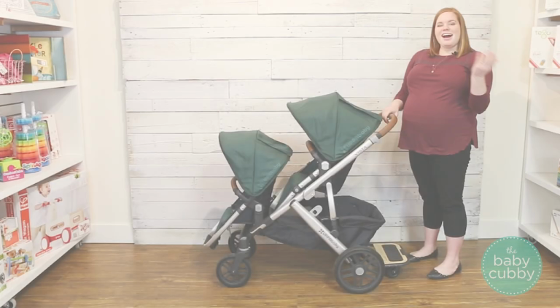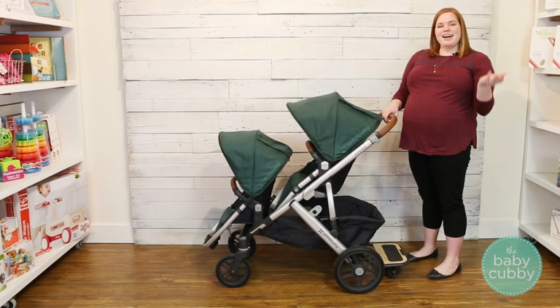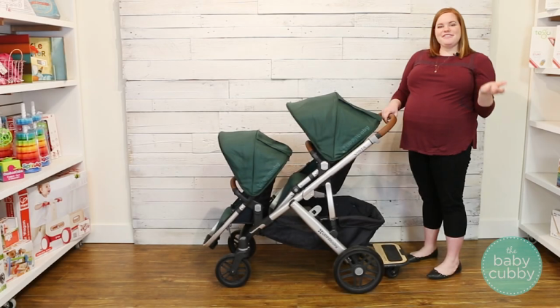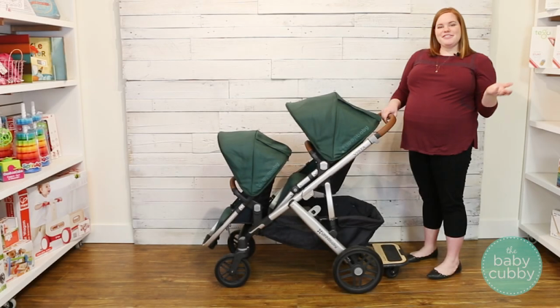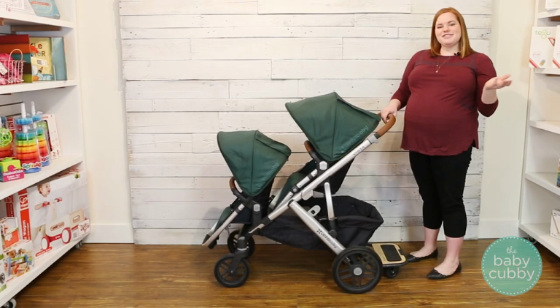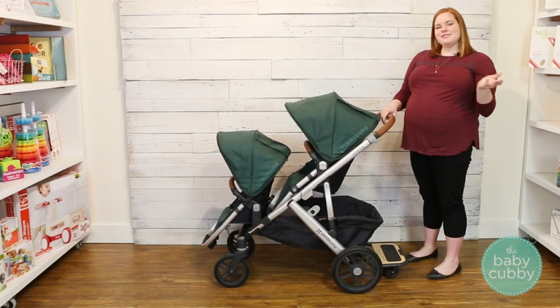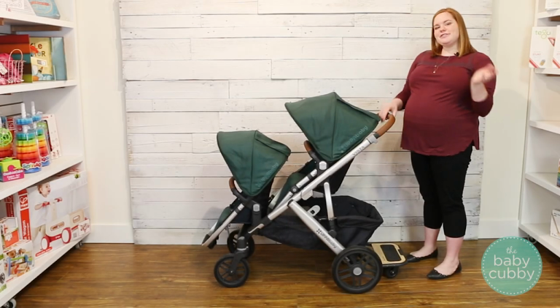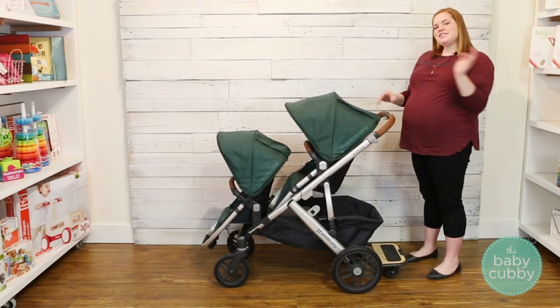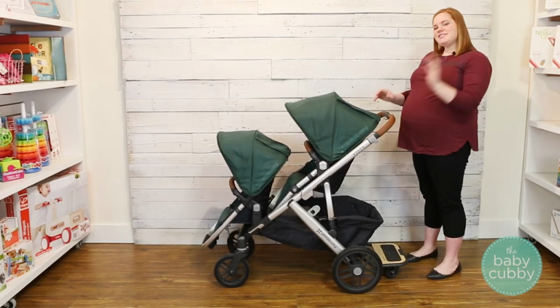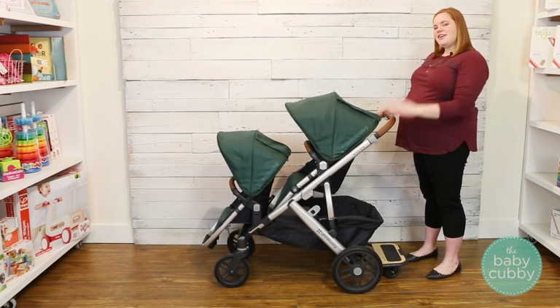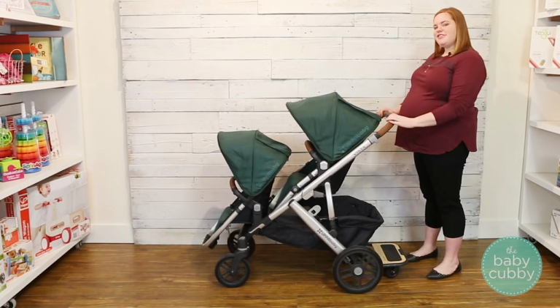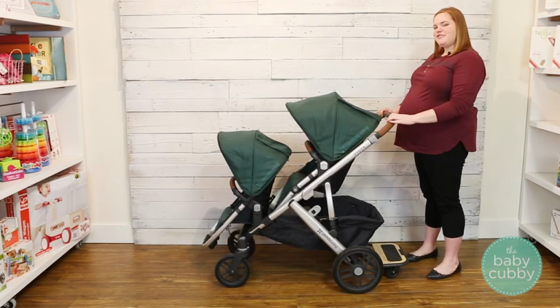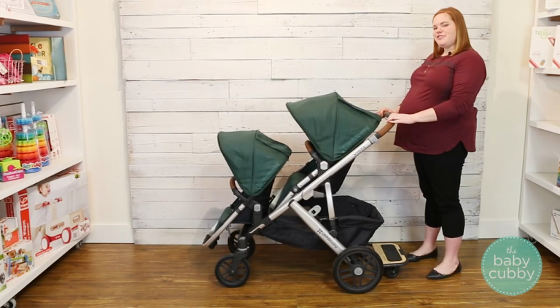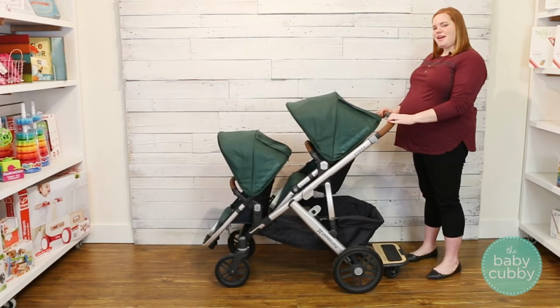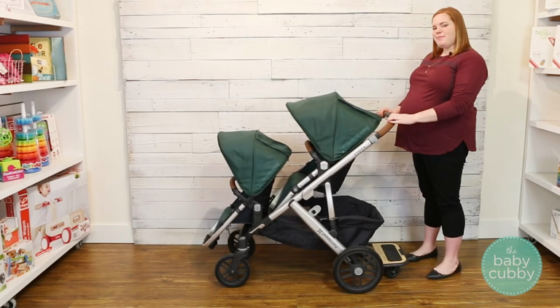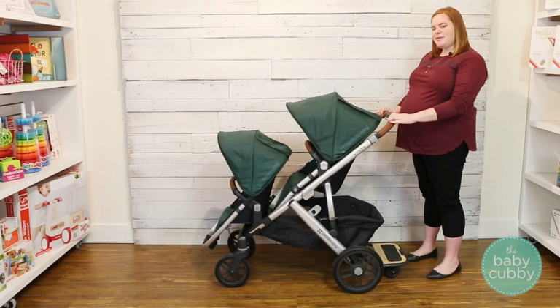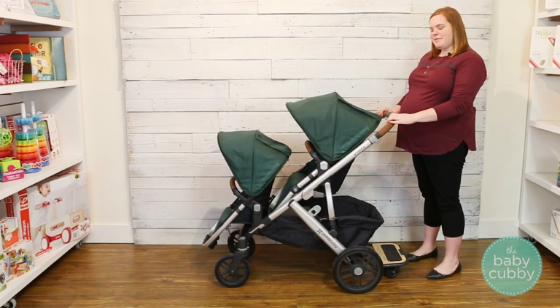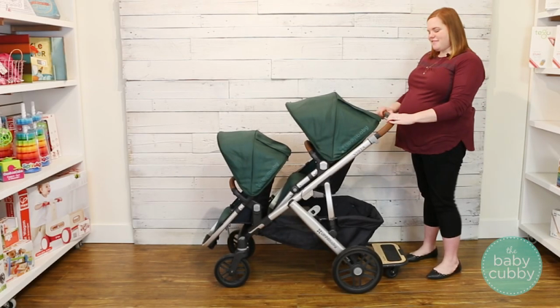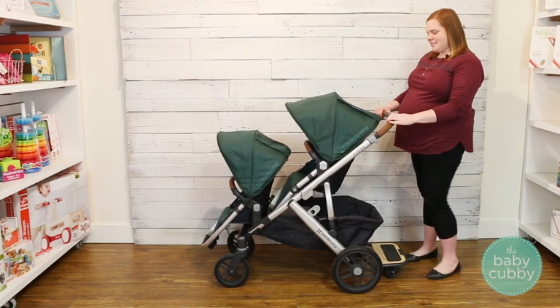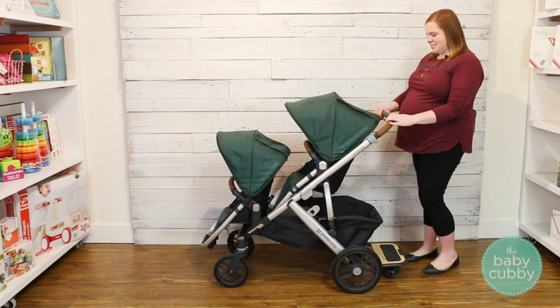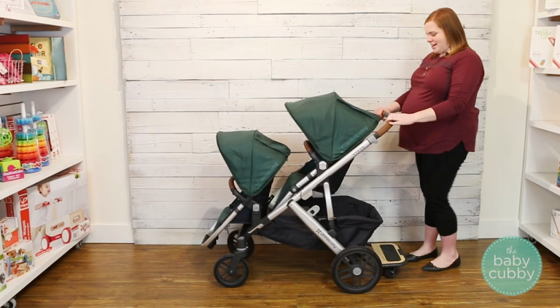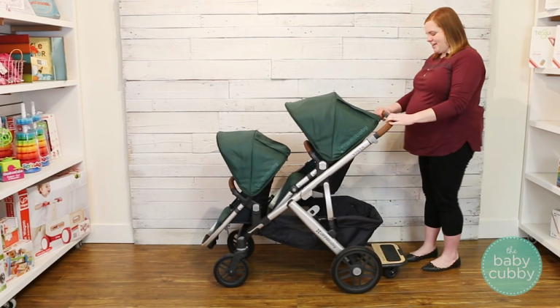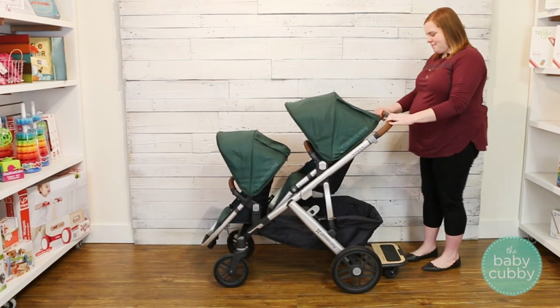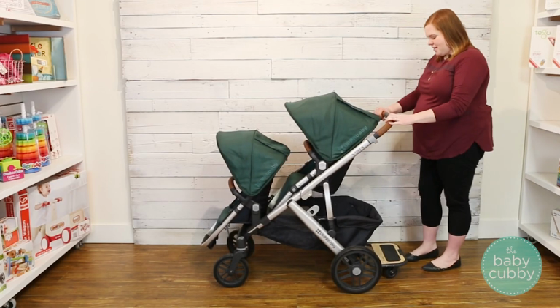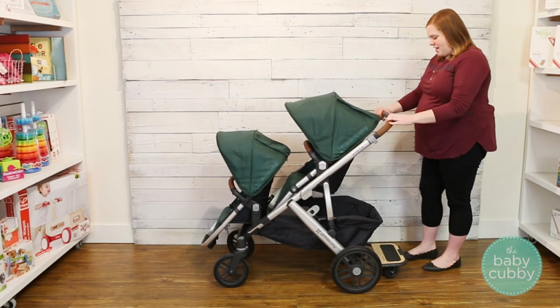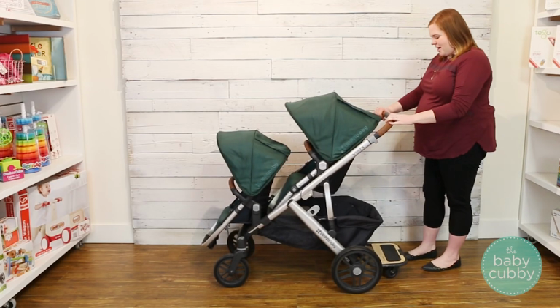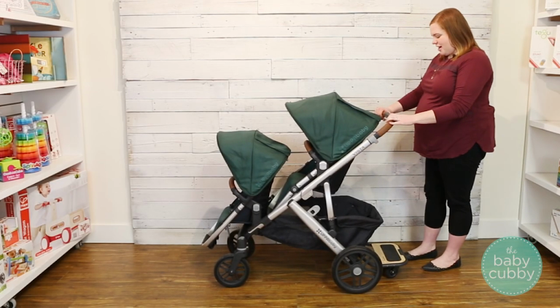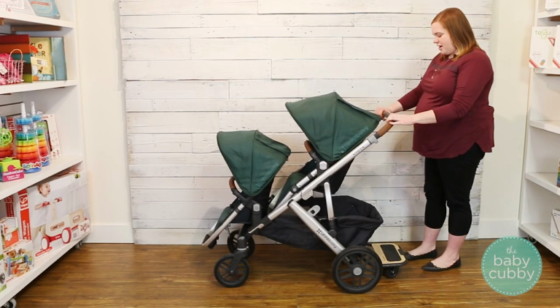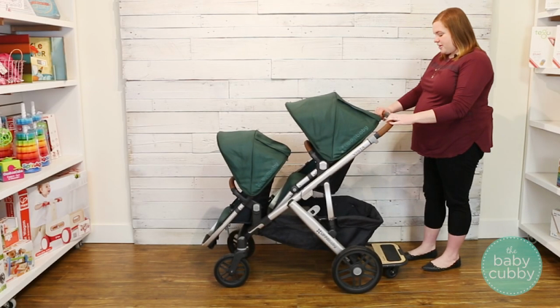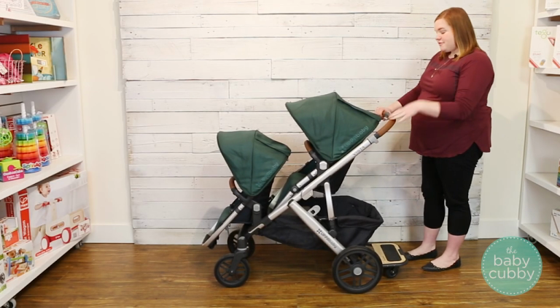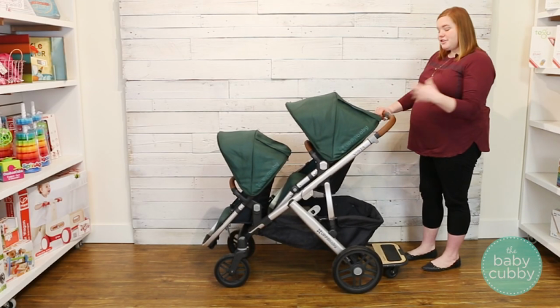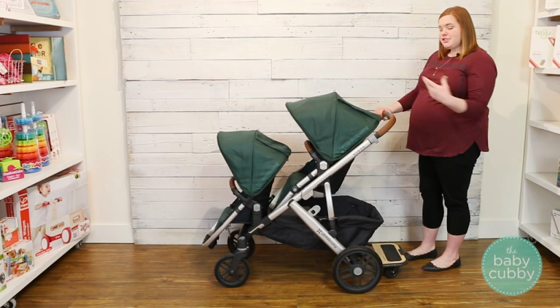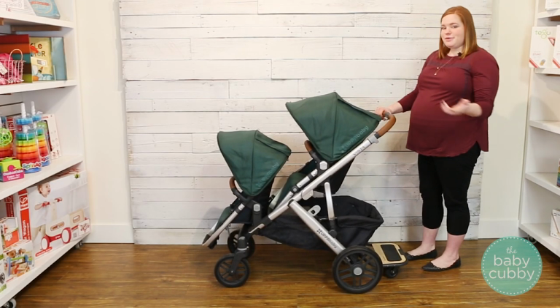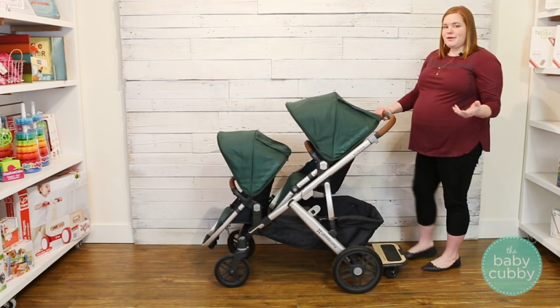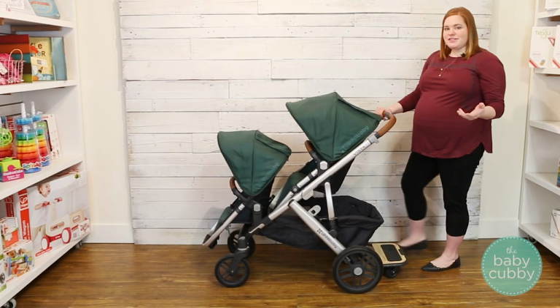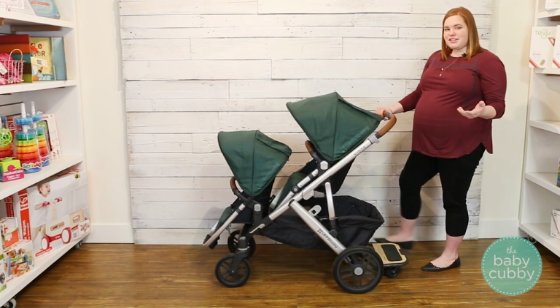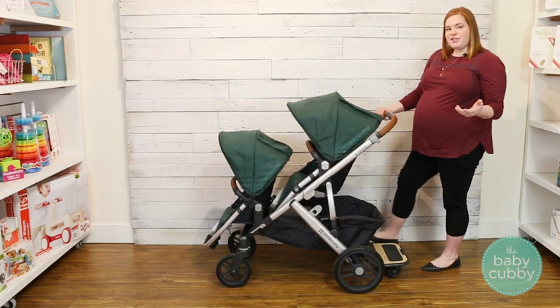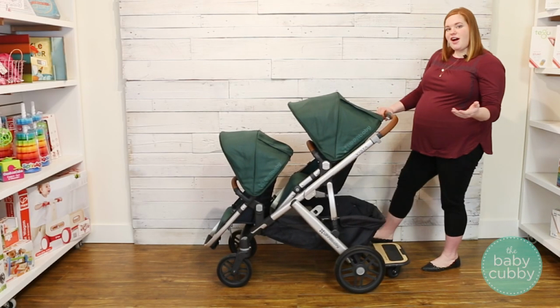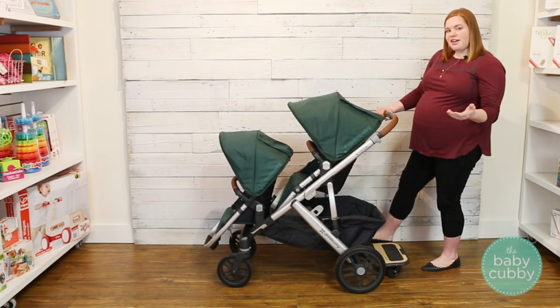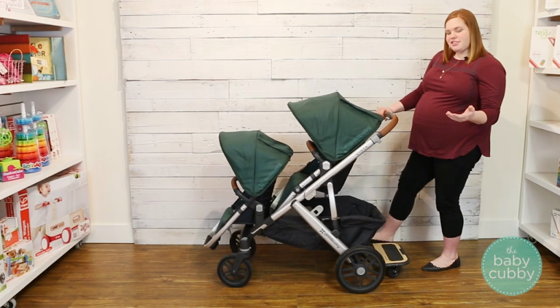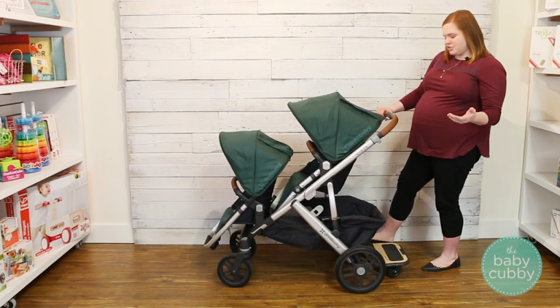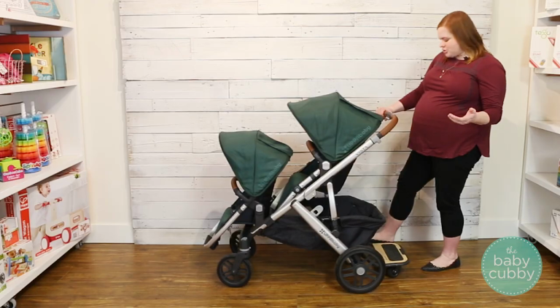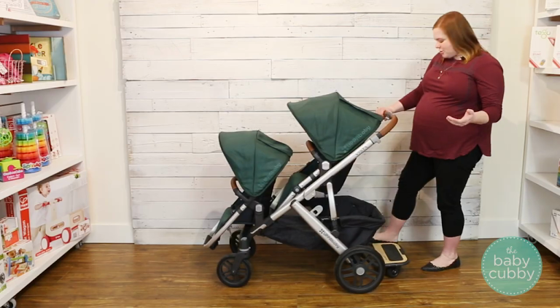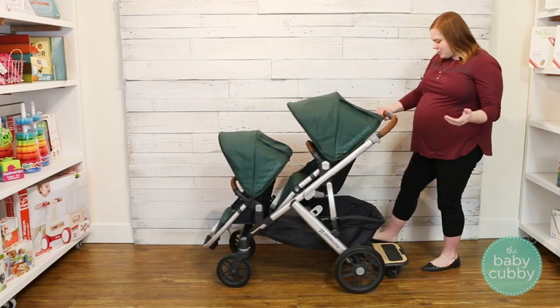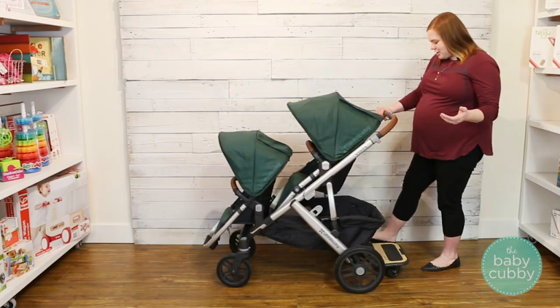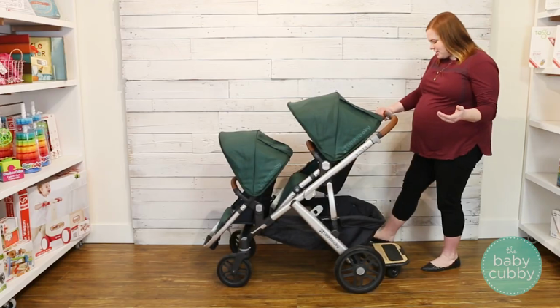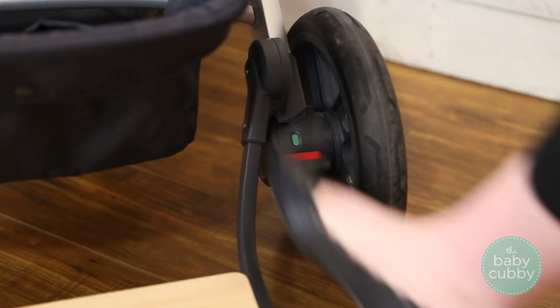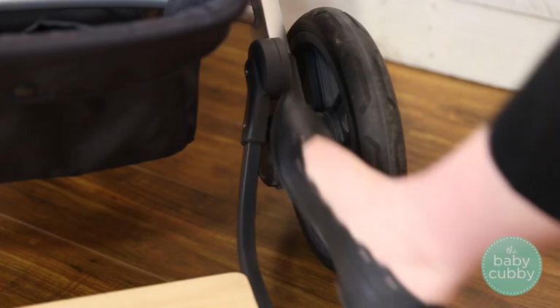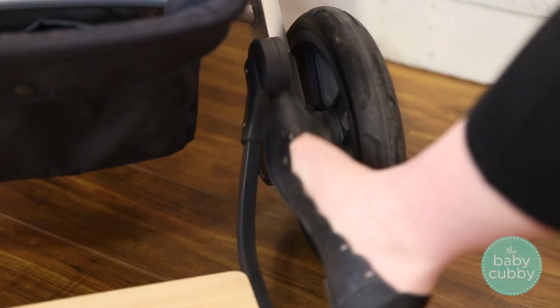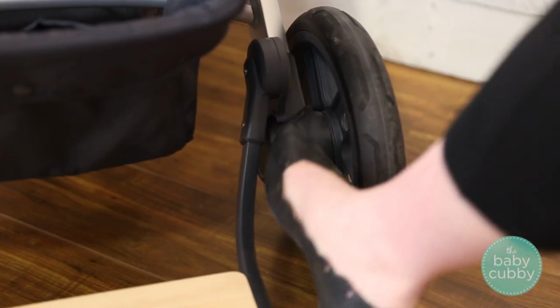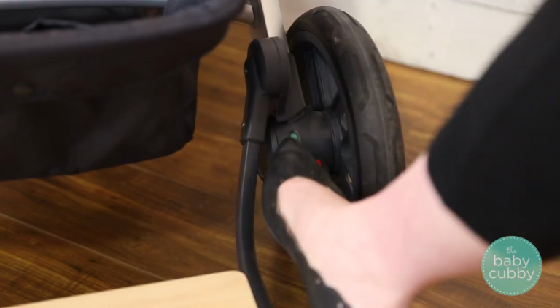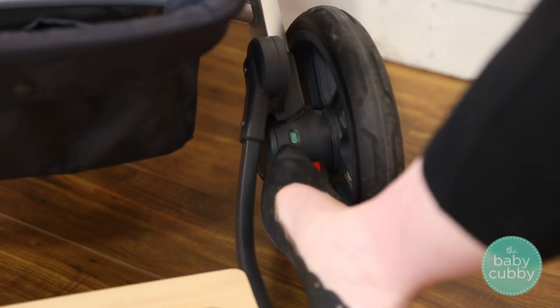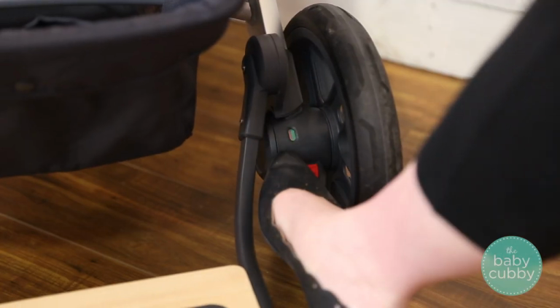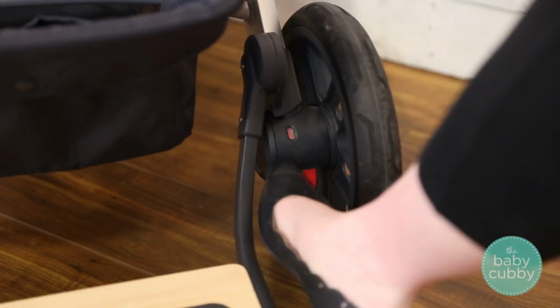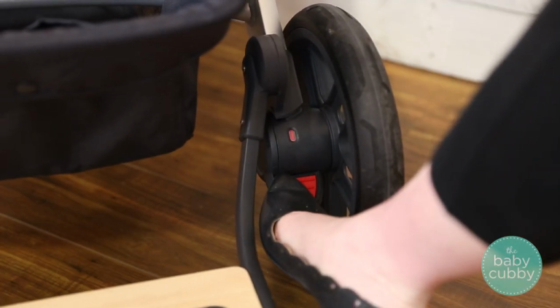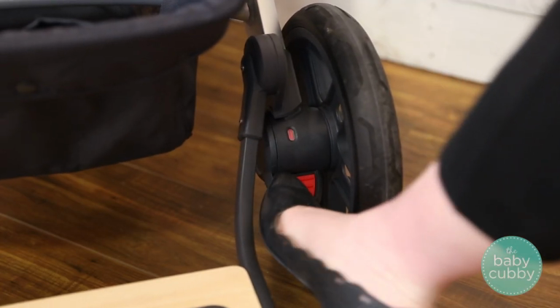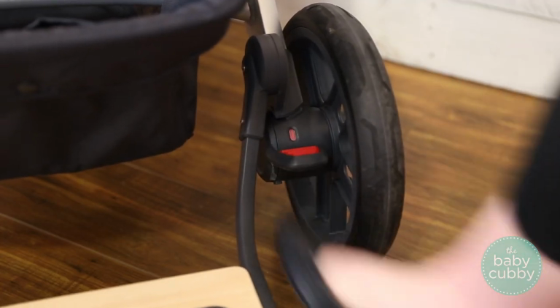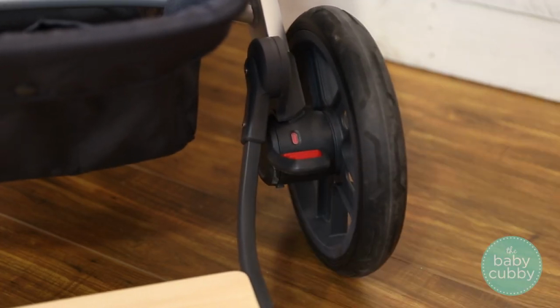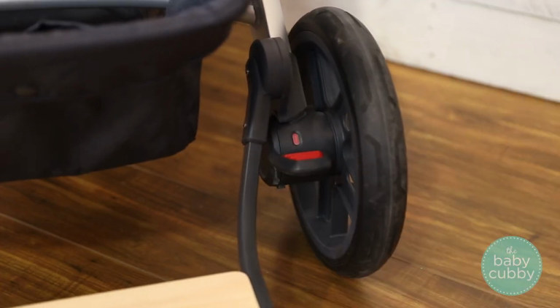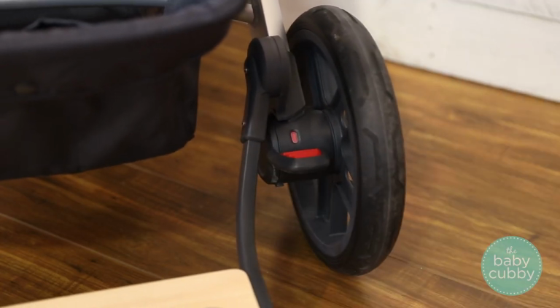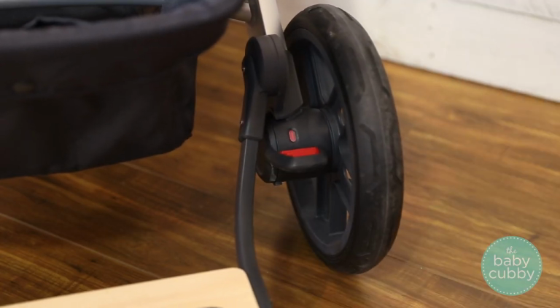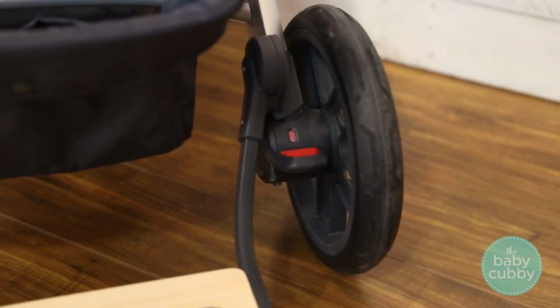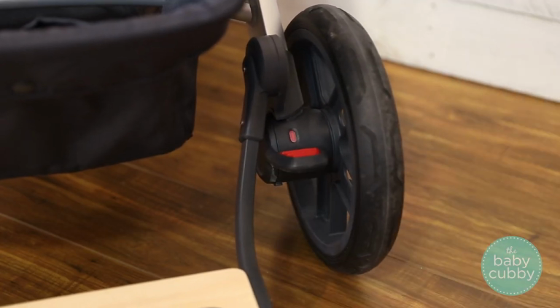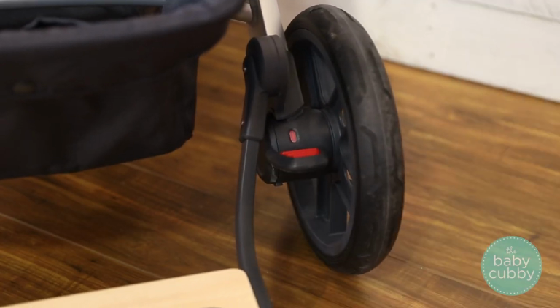Hi folks, so this is how you fold the Uppa Baby Vista. First we're always going to lock the stroller because we don't want it getting away from us when we're folding it.